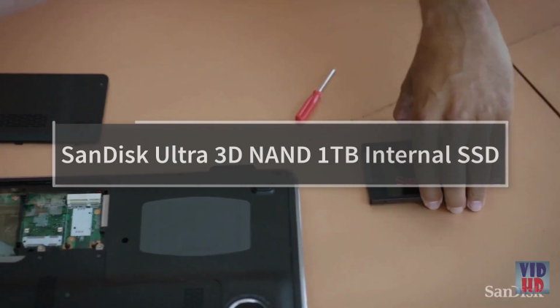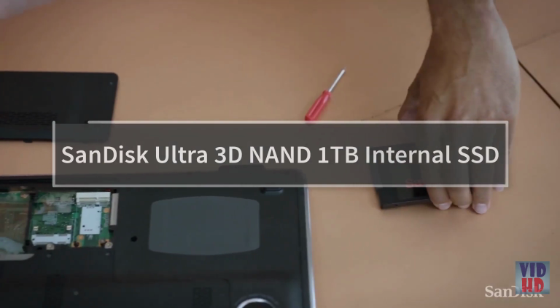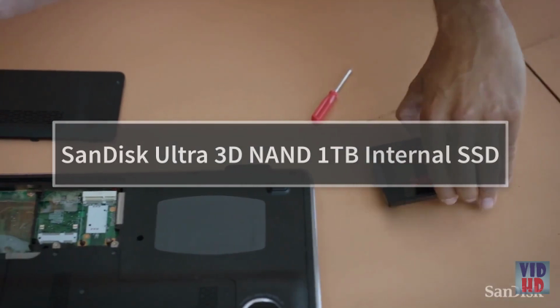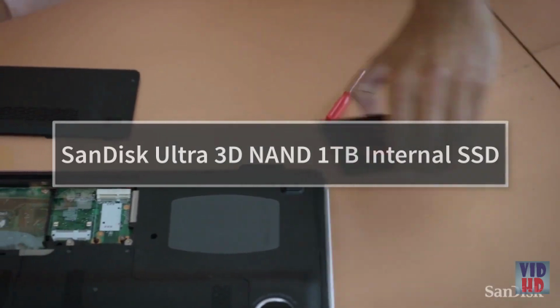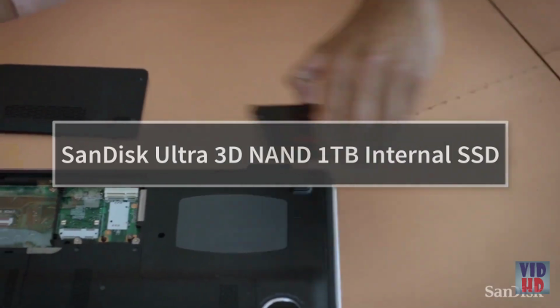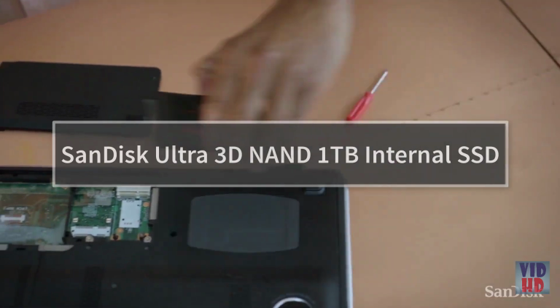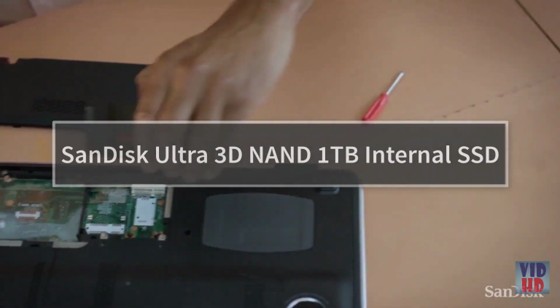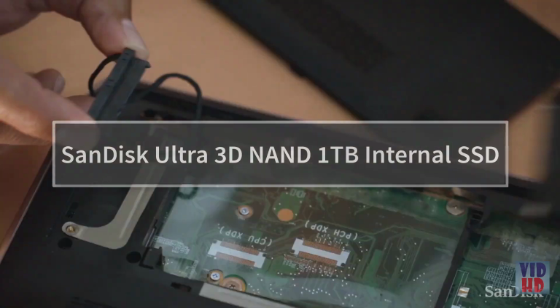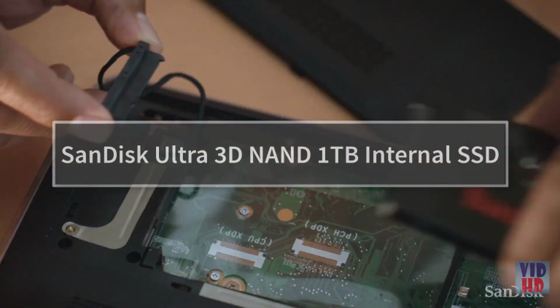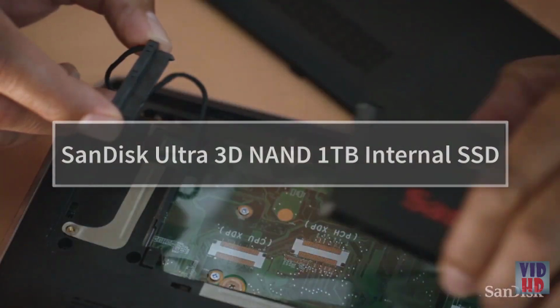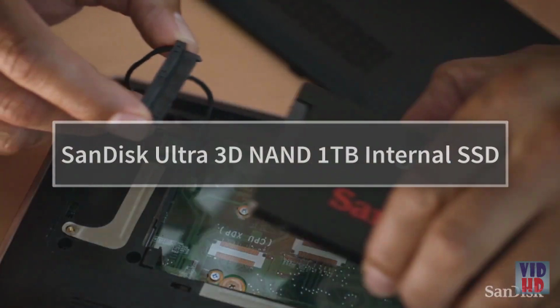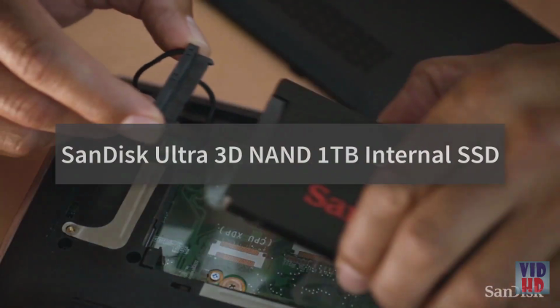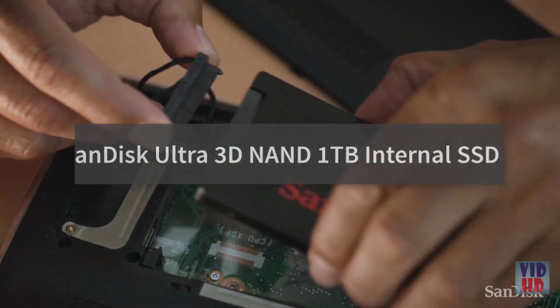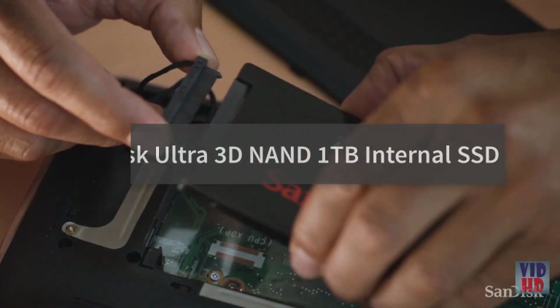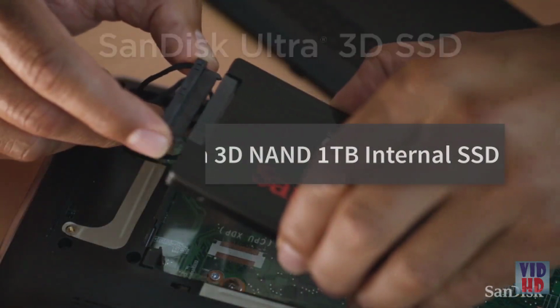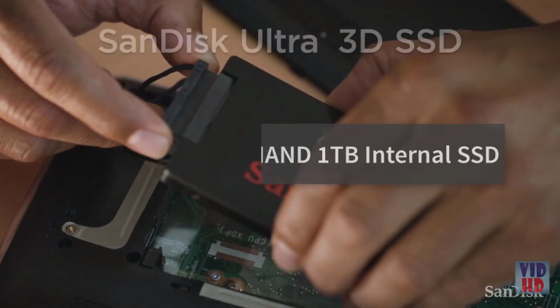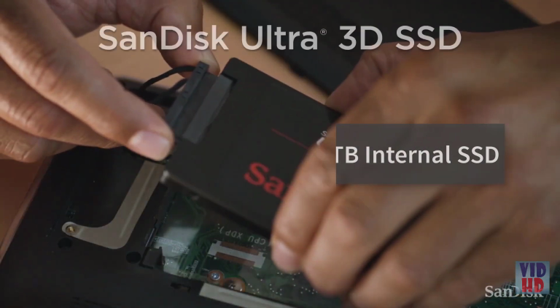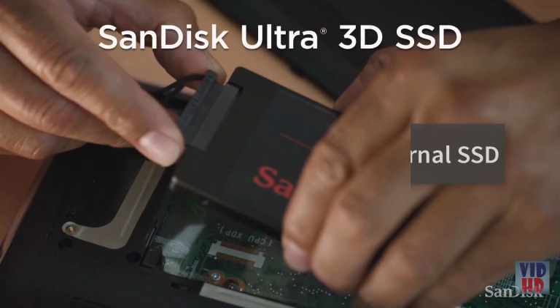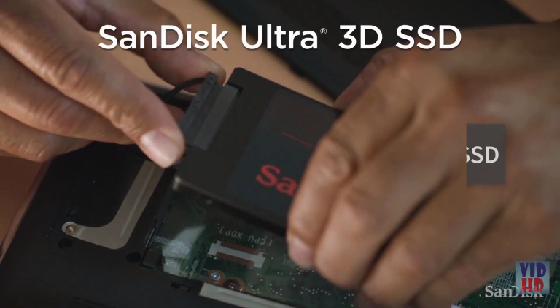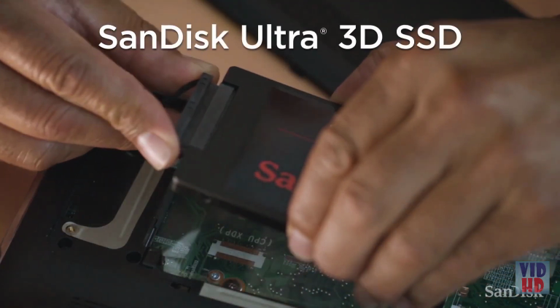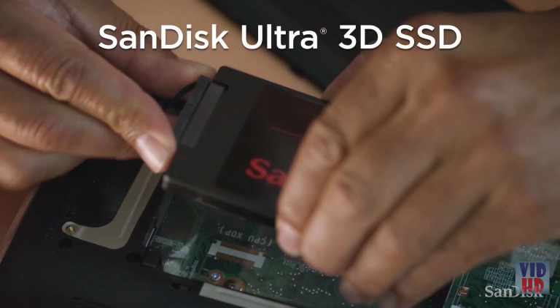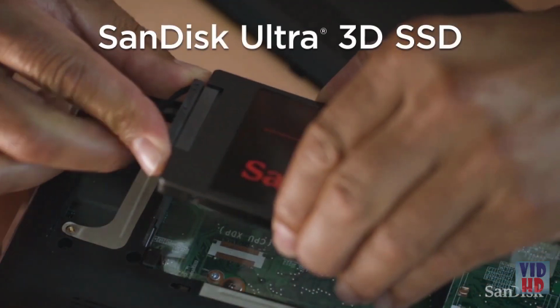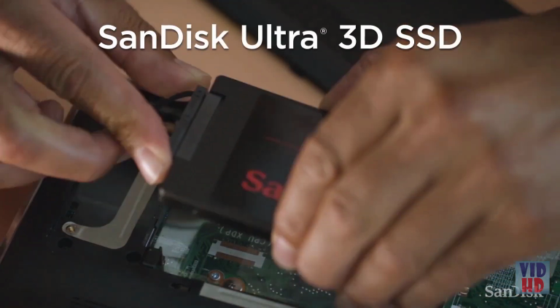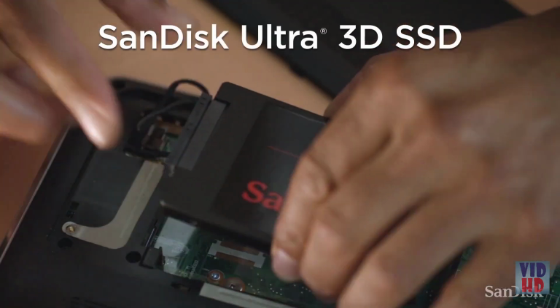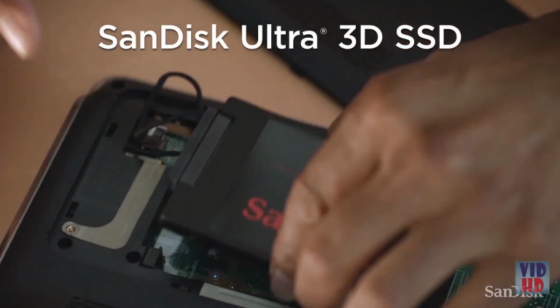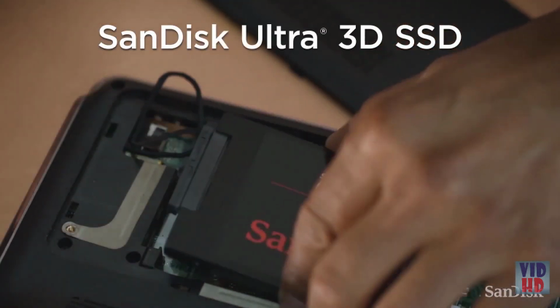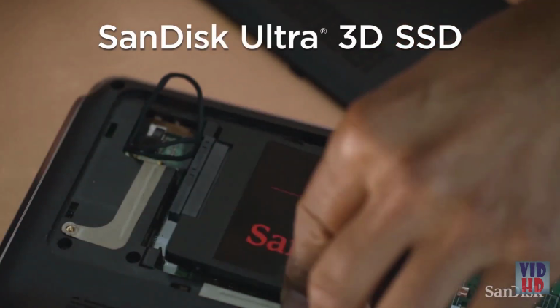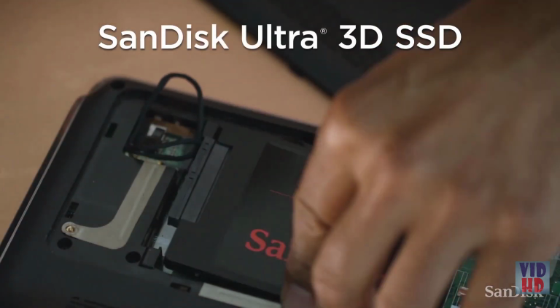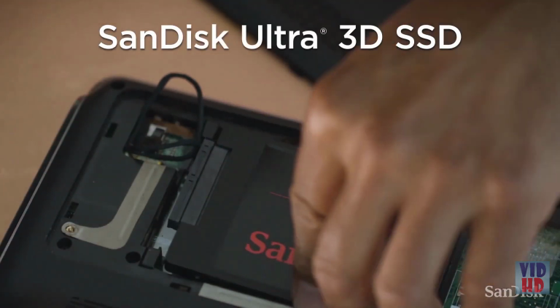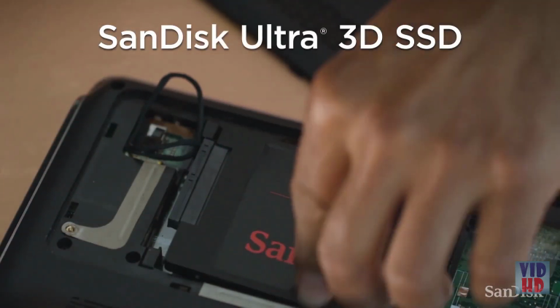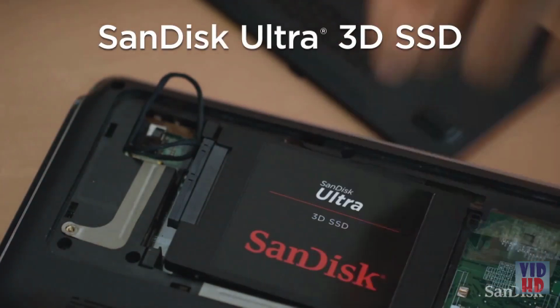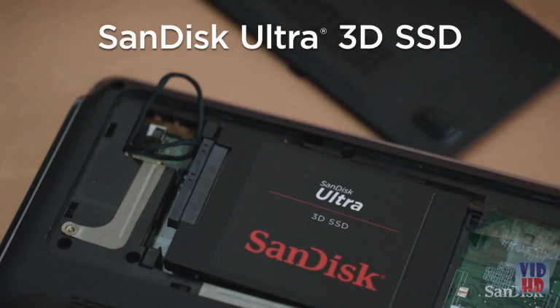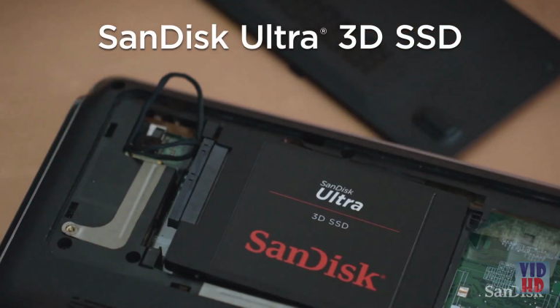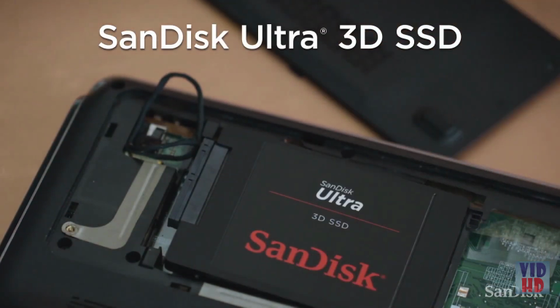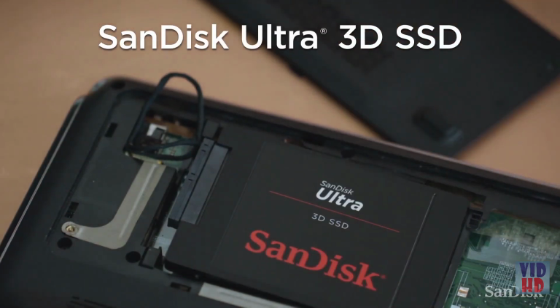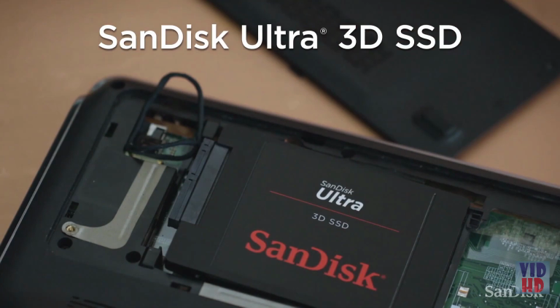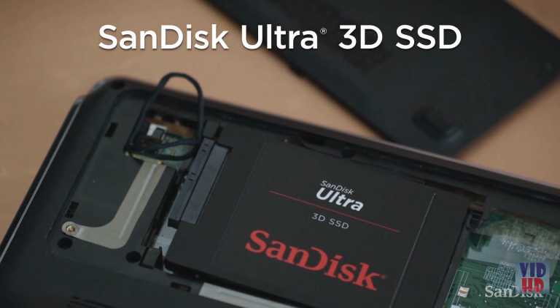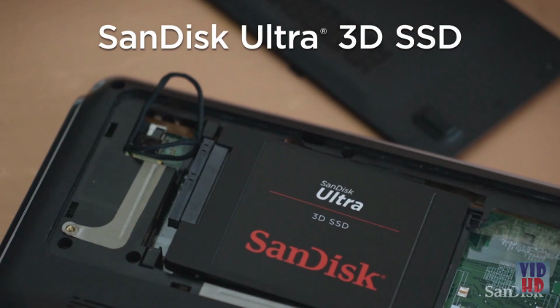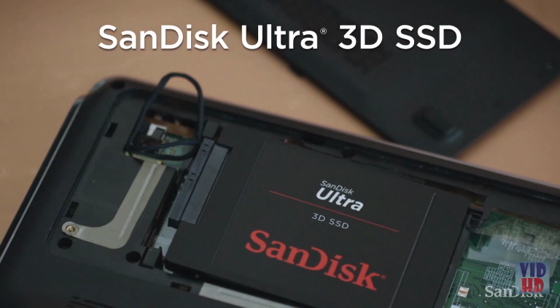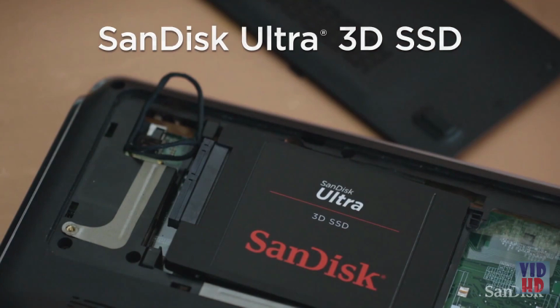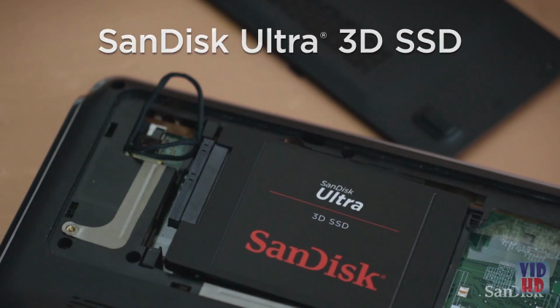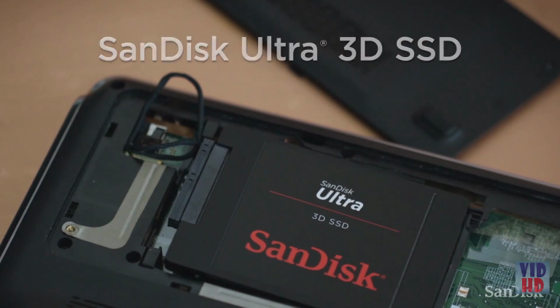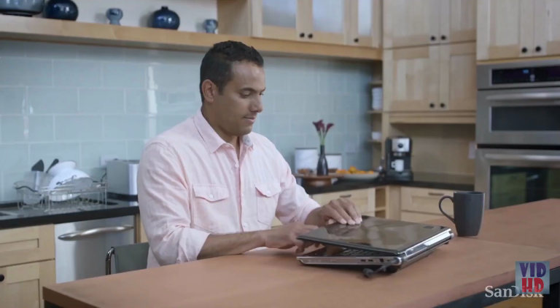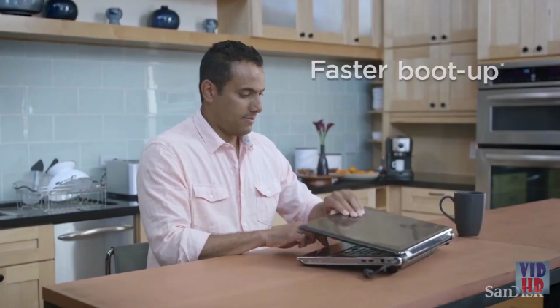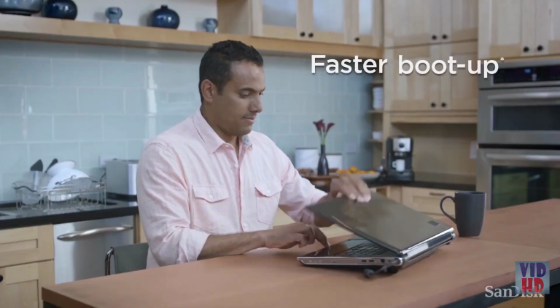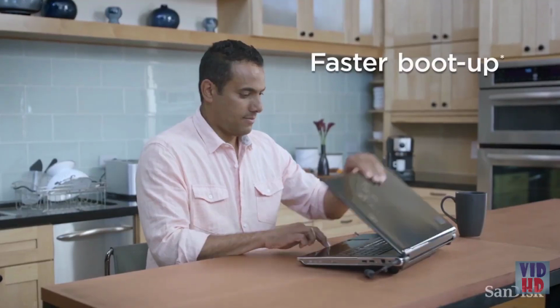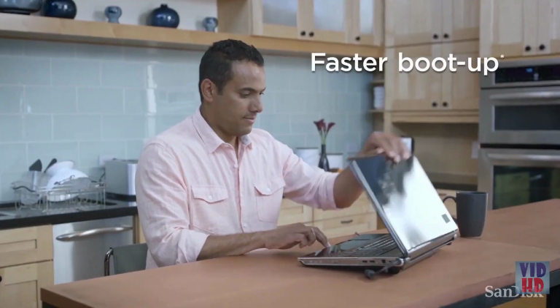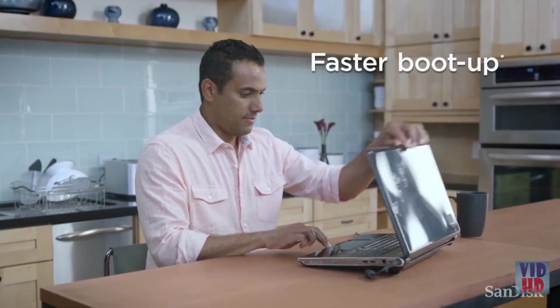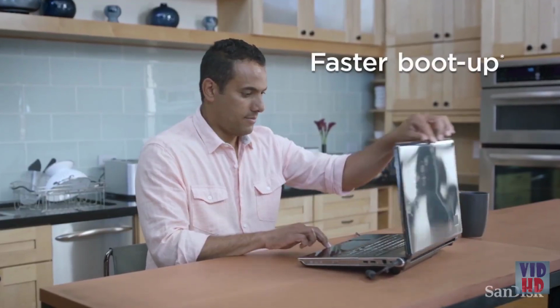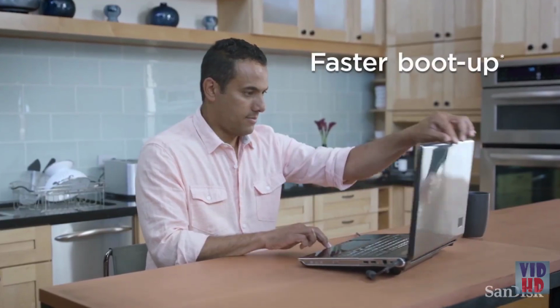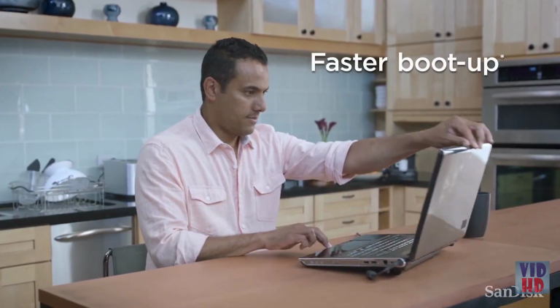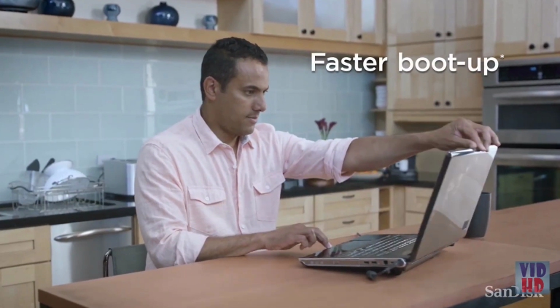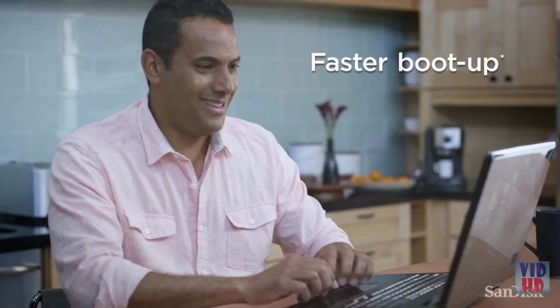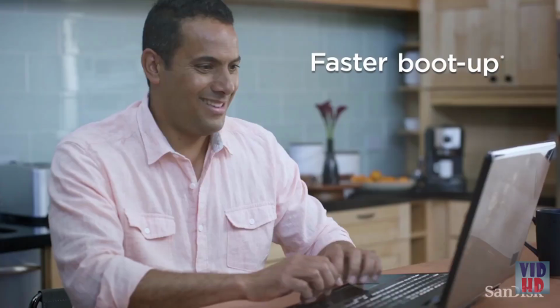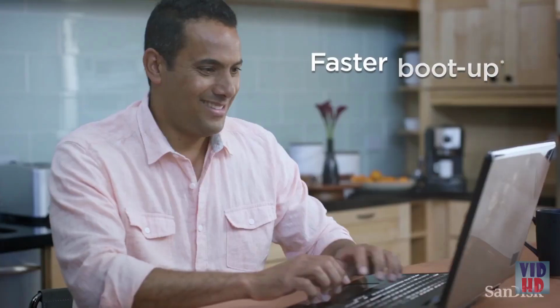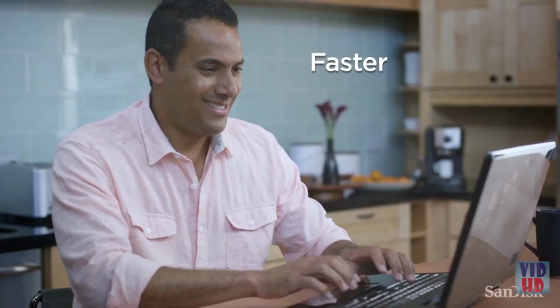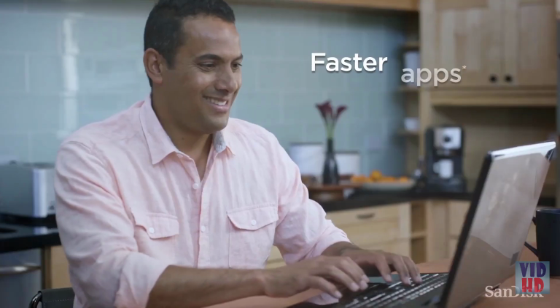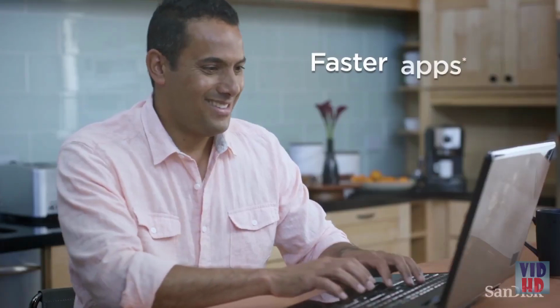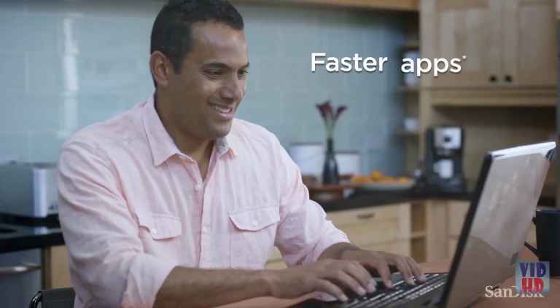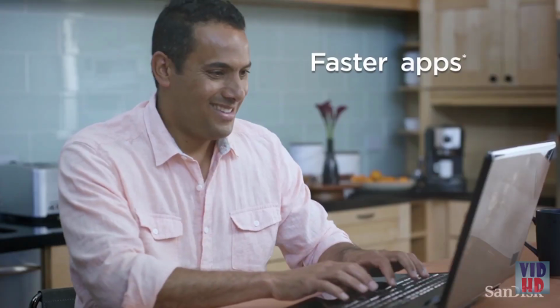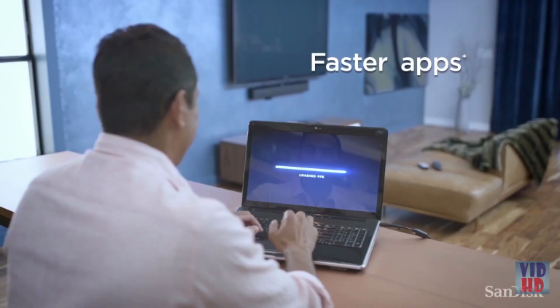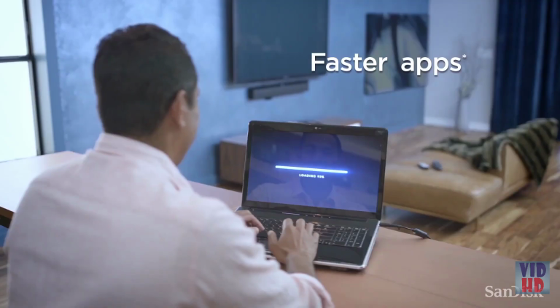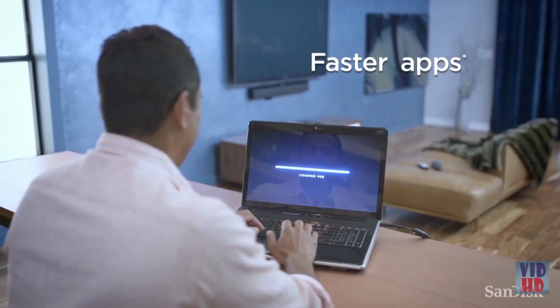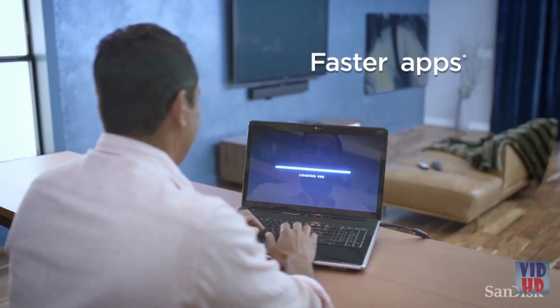When you upgrade your computer with a SanDisk Ultra 3D SSD, you will immediately notice faster boot up, shut down, and app response.